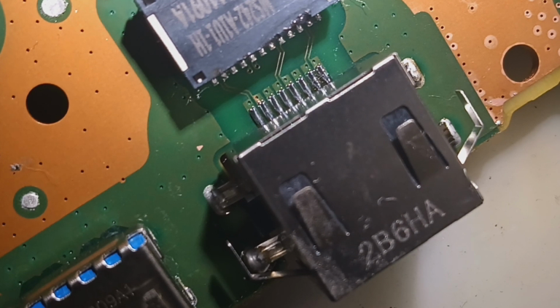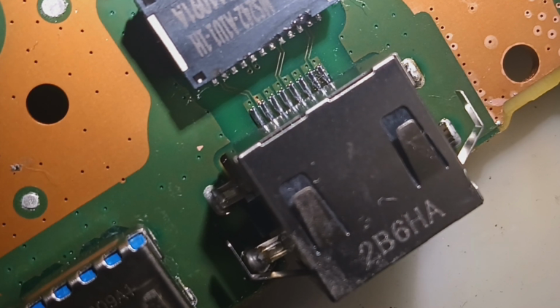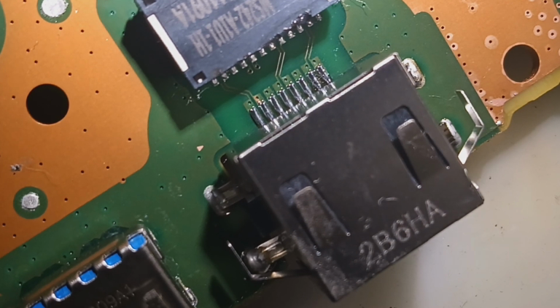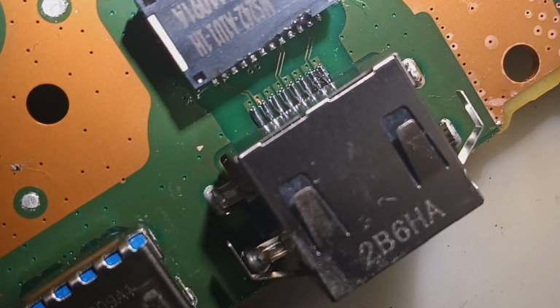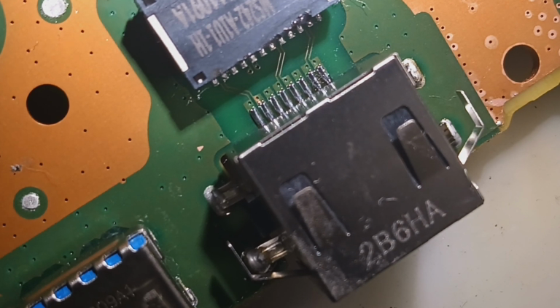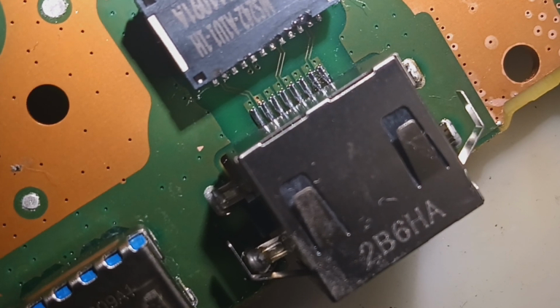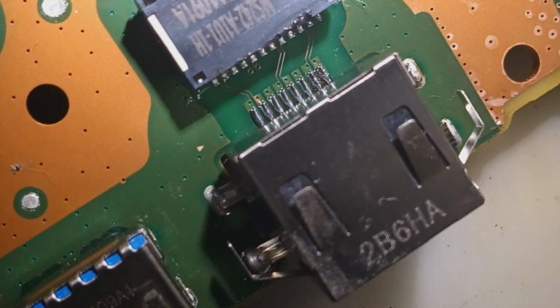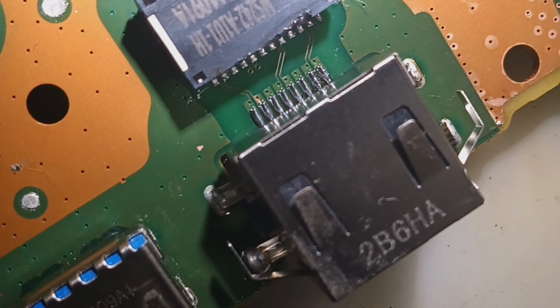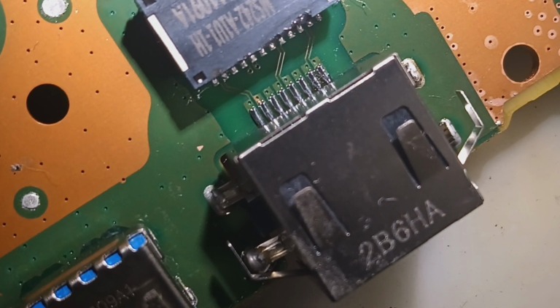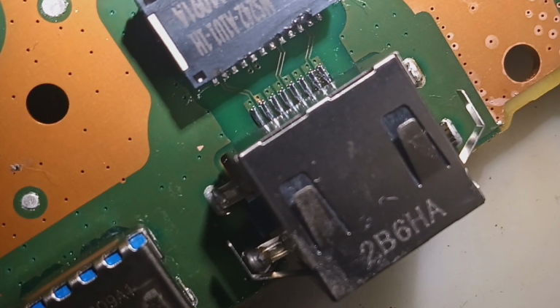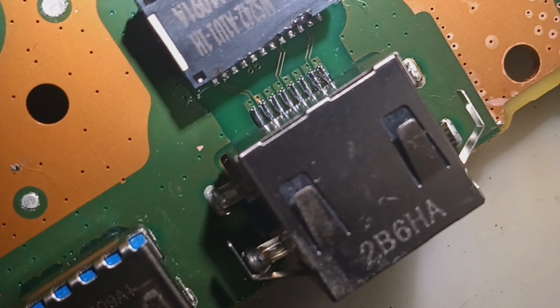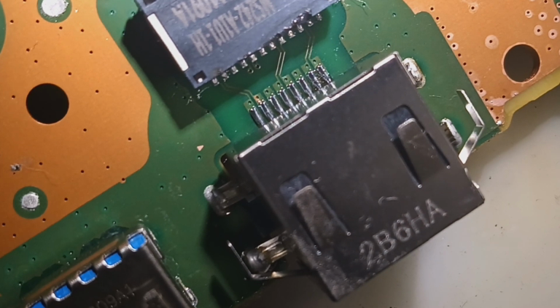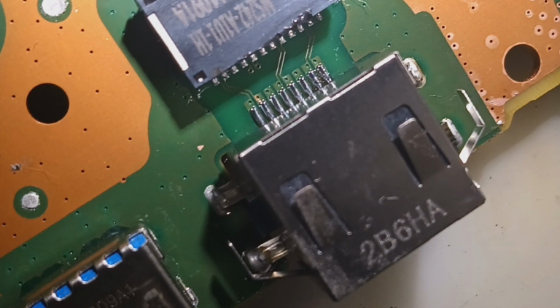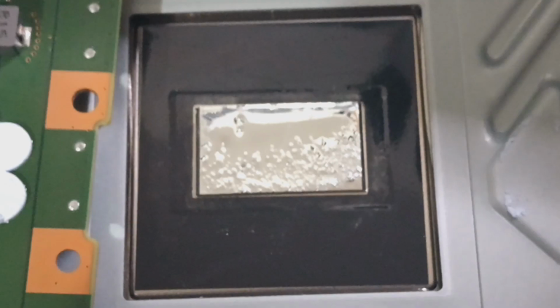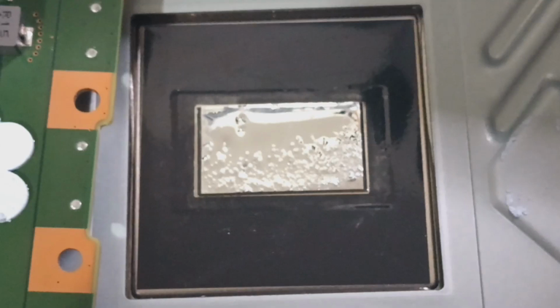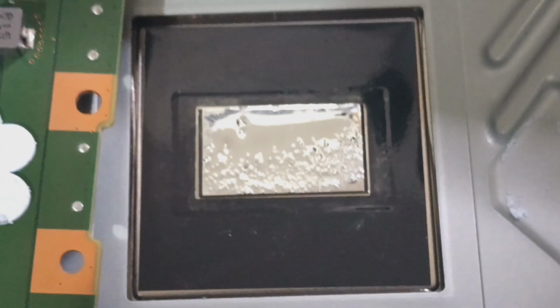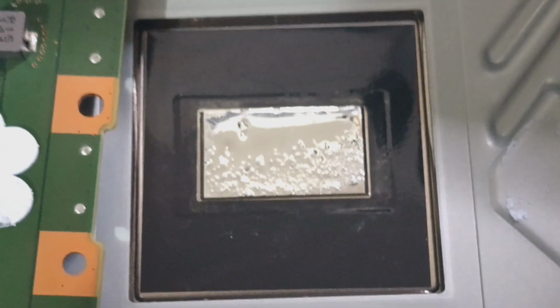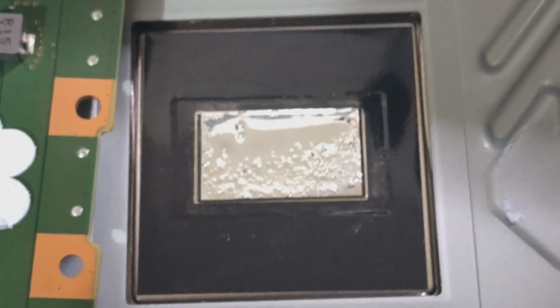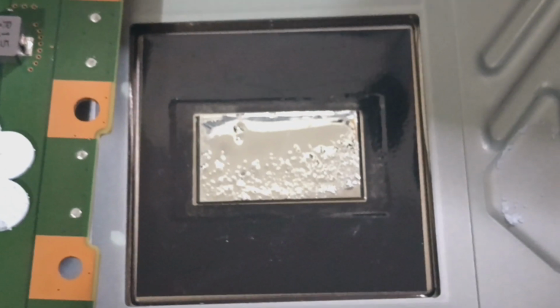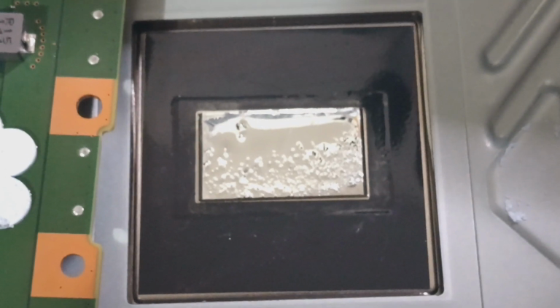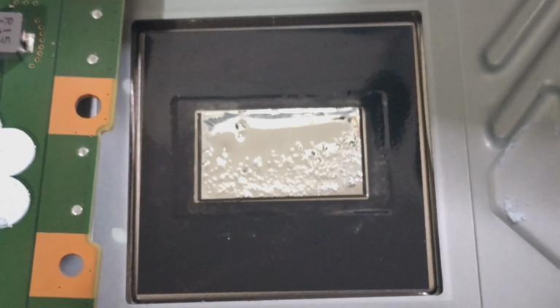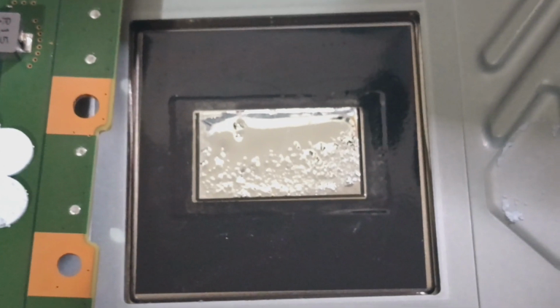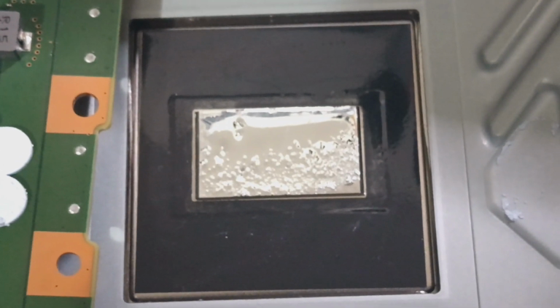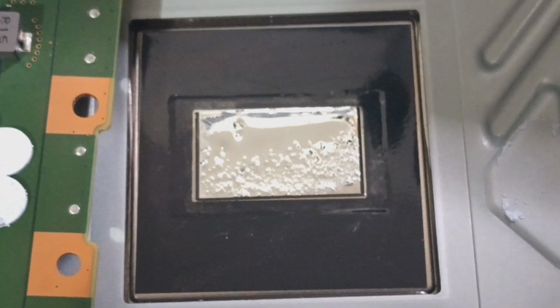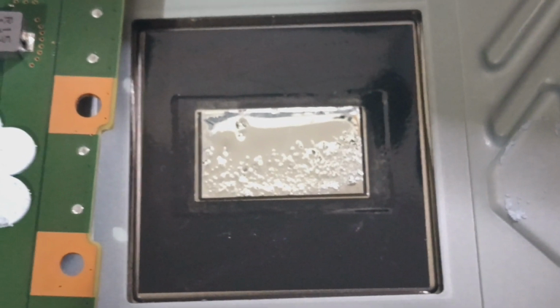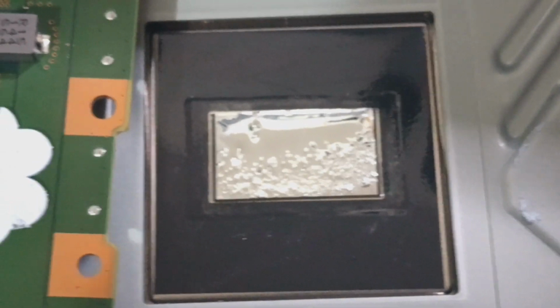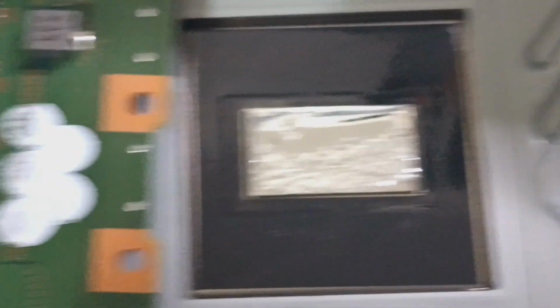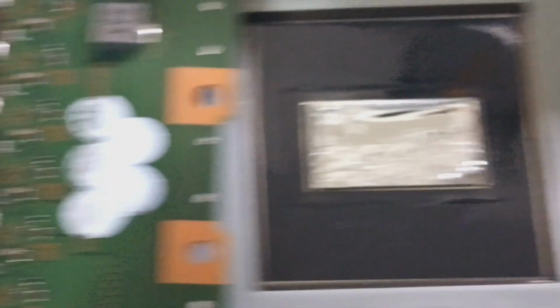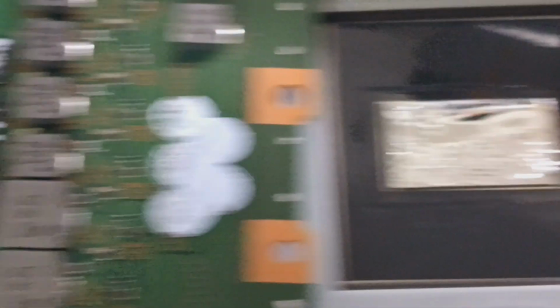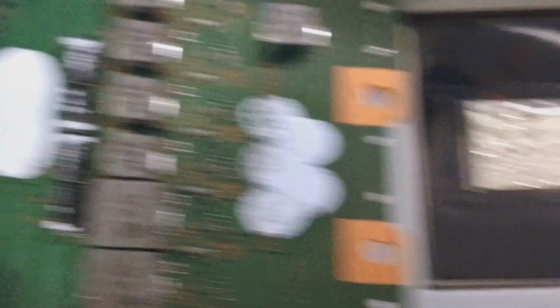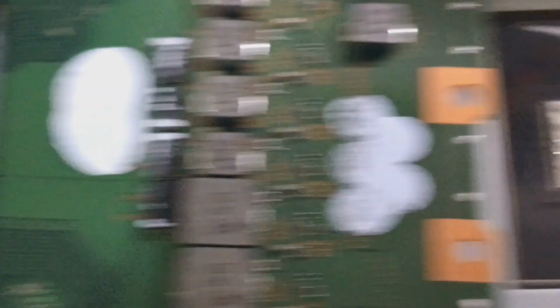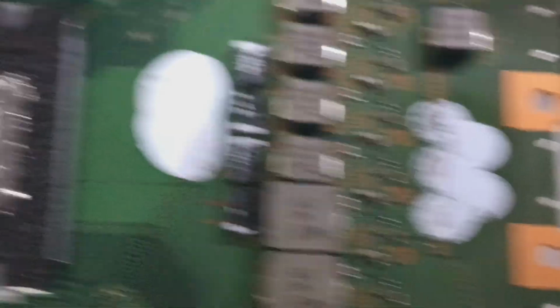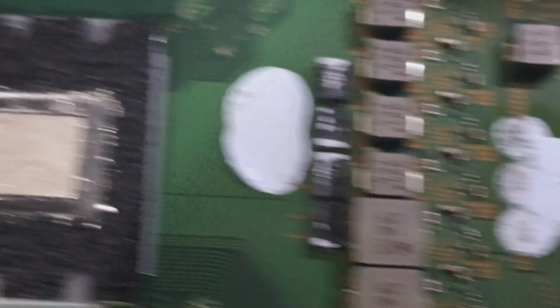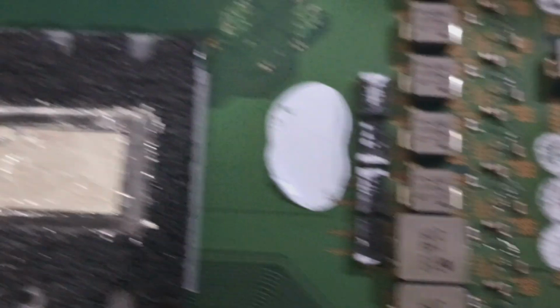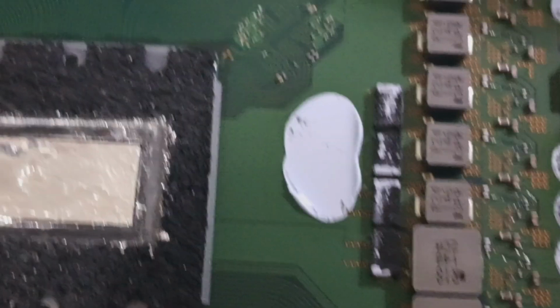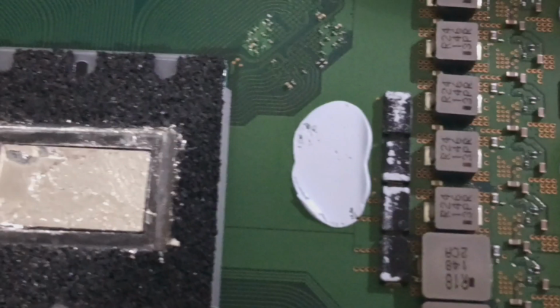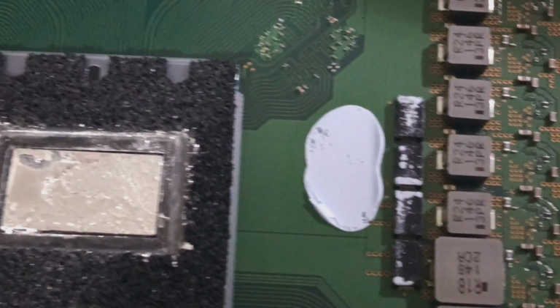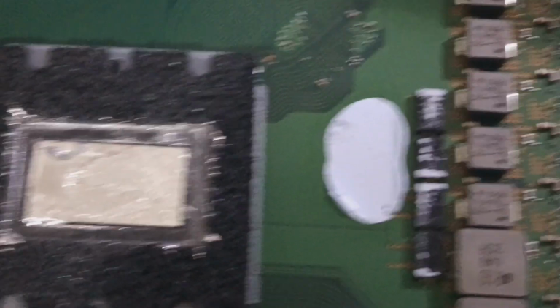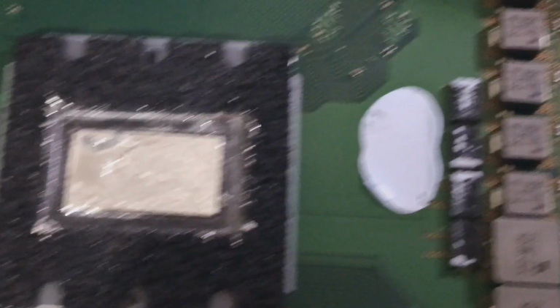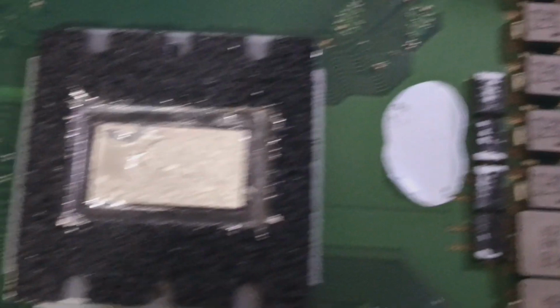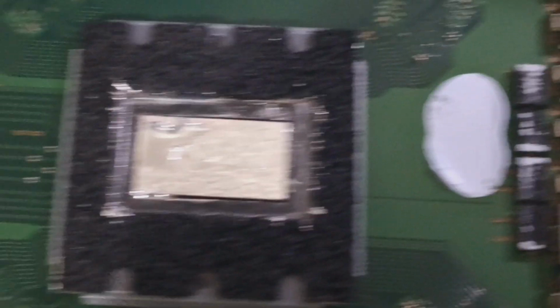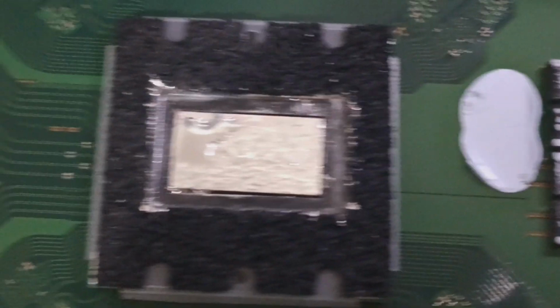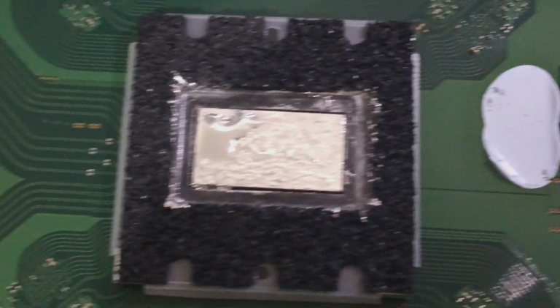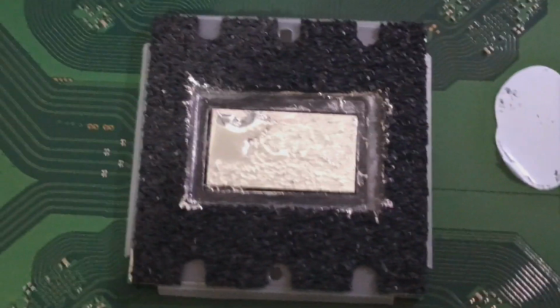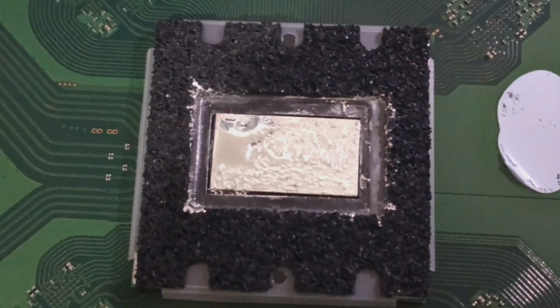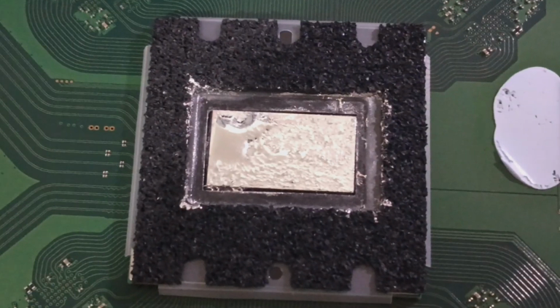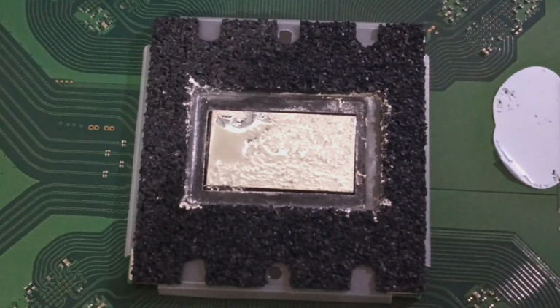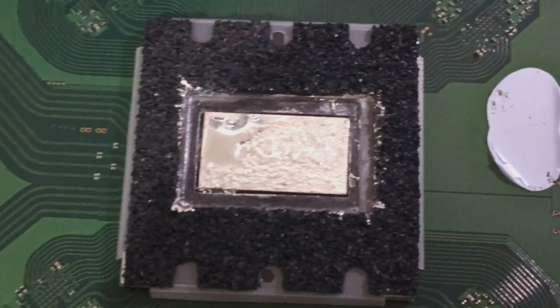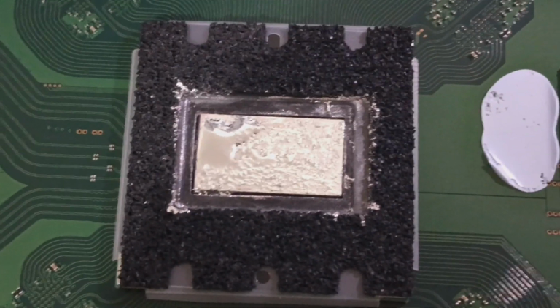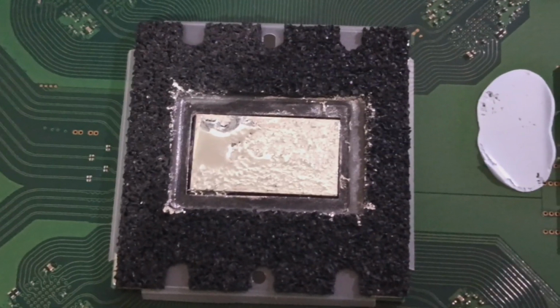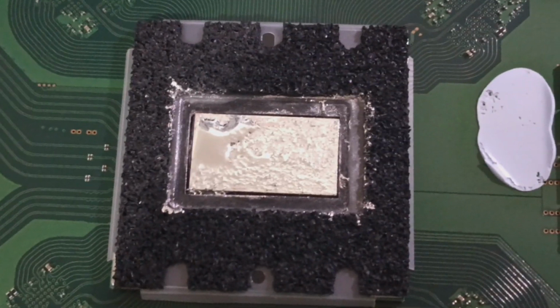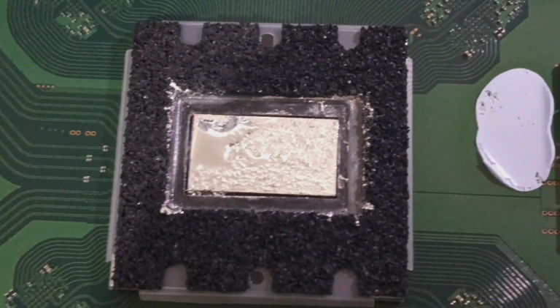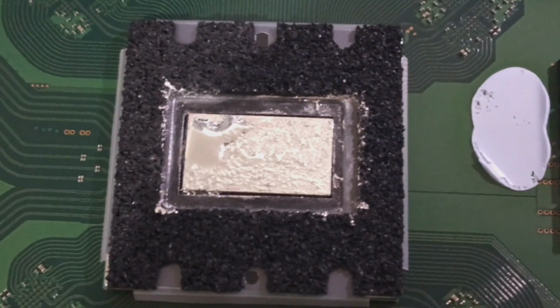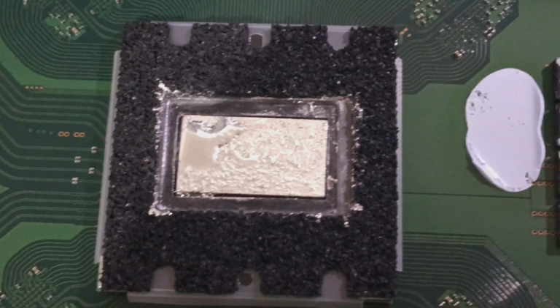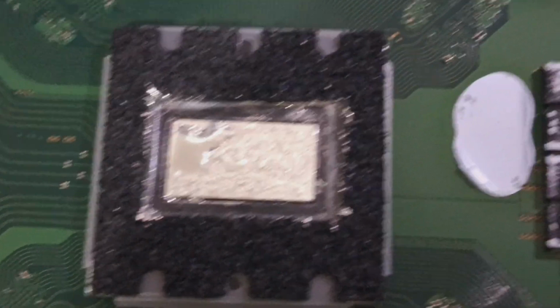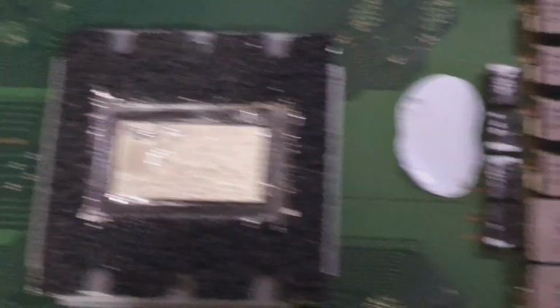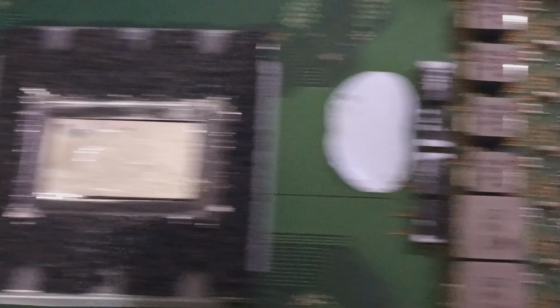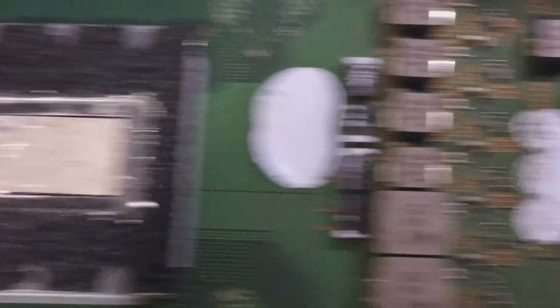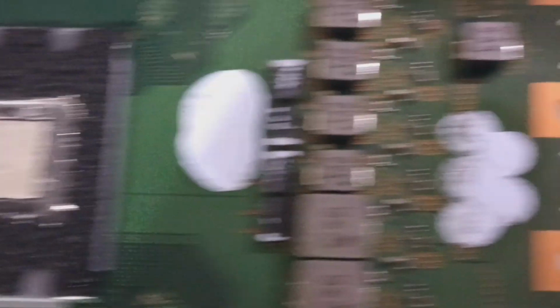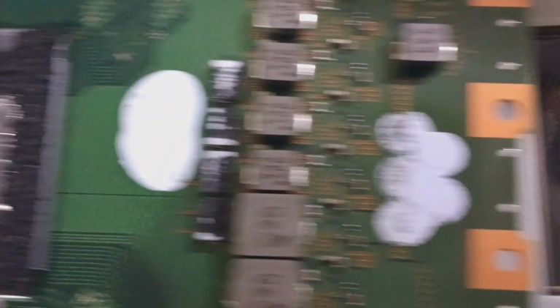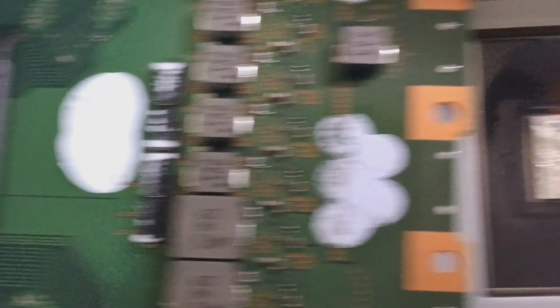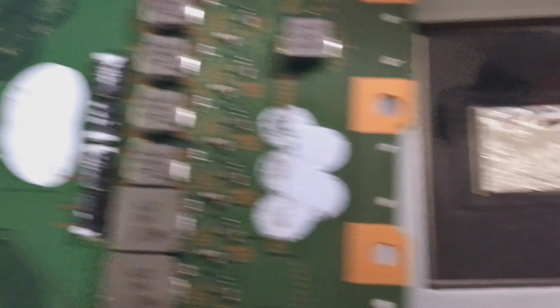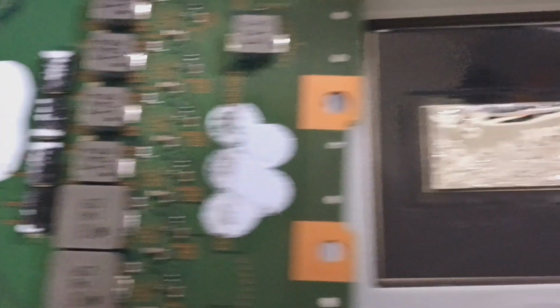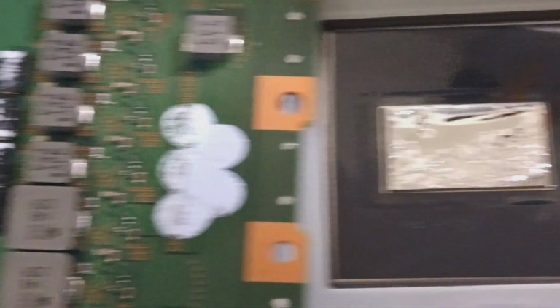Let's bolt it up and test. Can't forget the liquid metal — got it on the APU and on the heat sink.